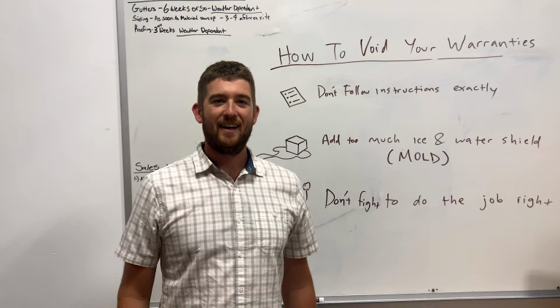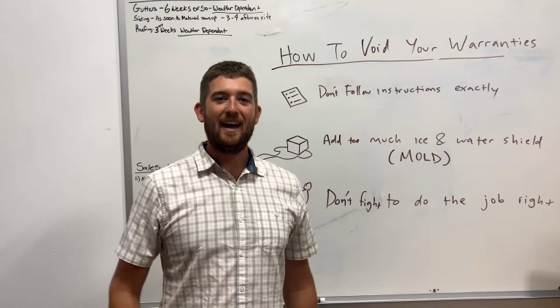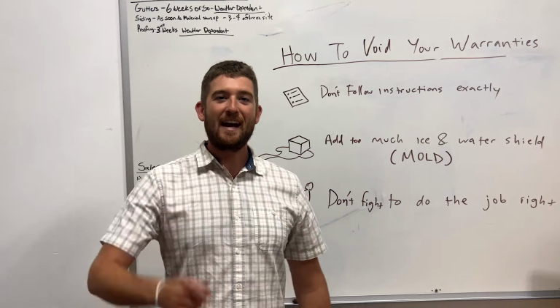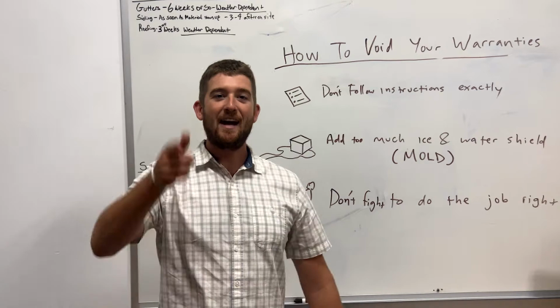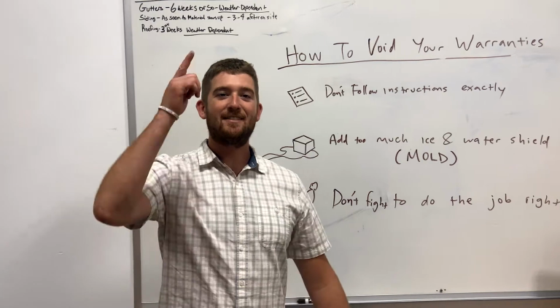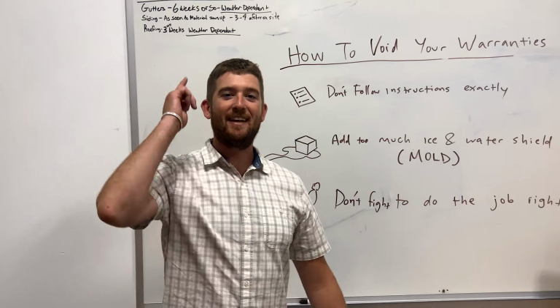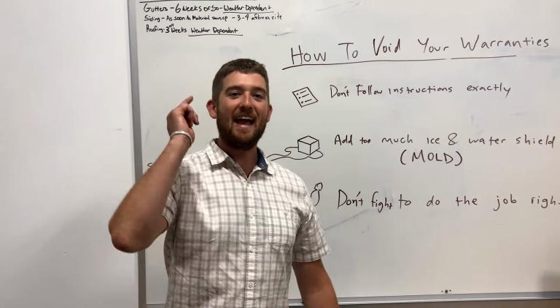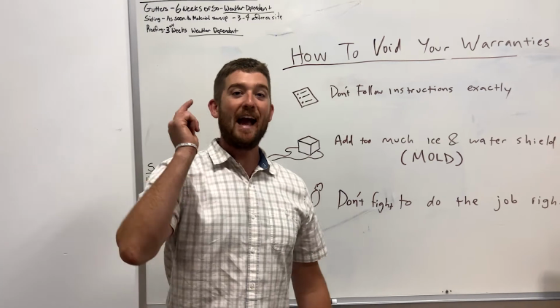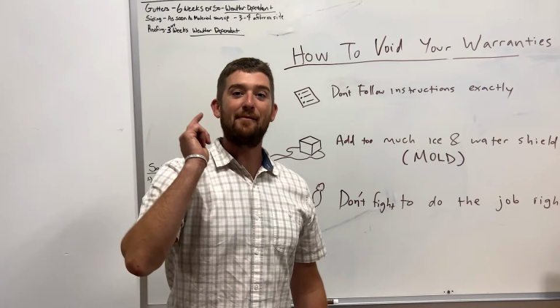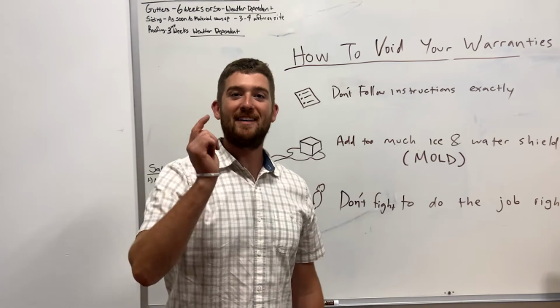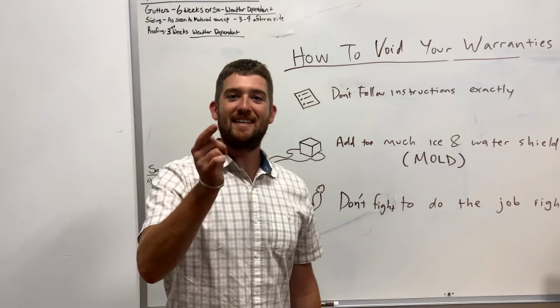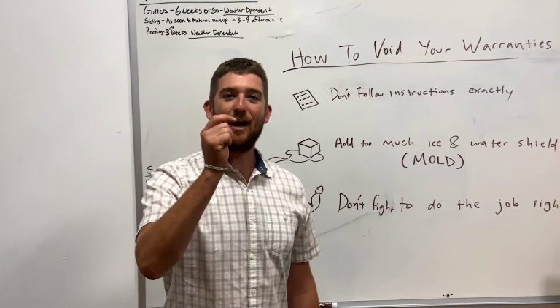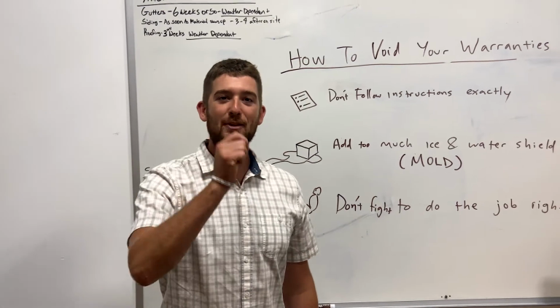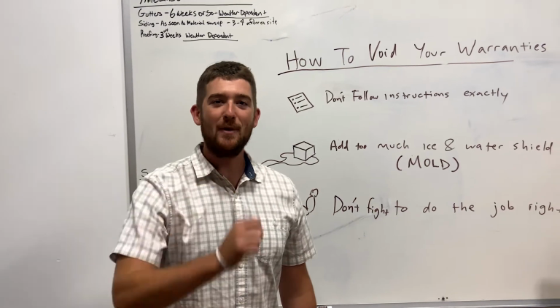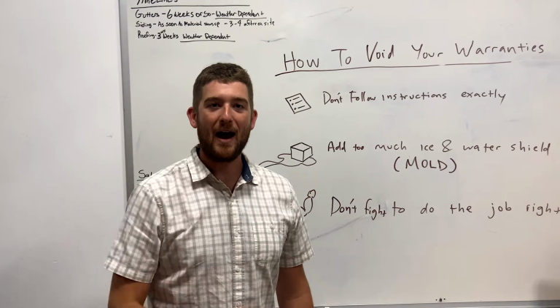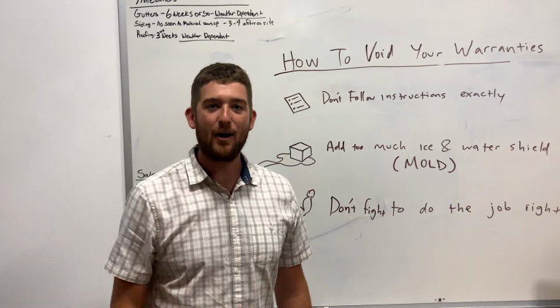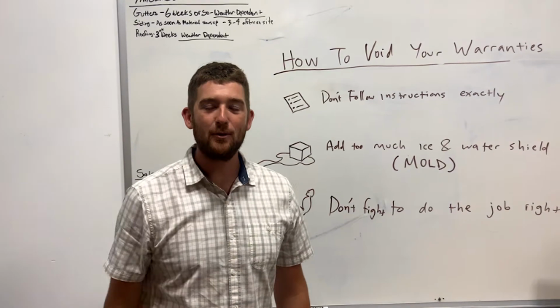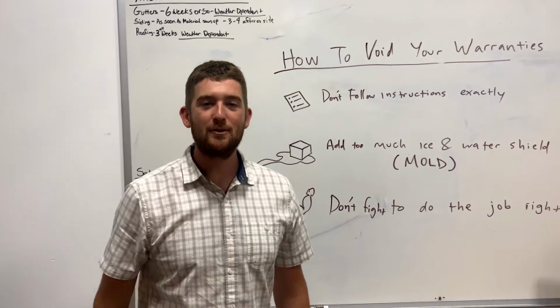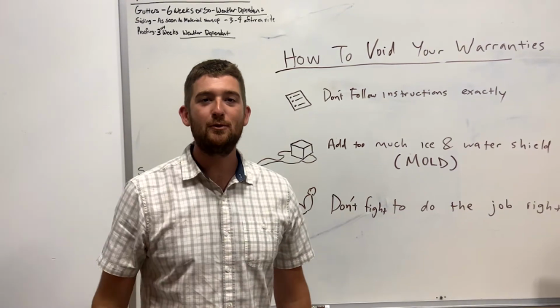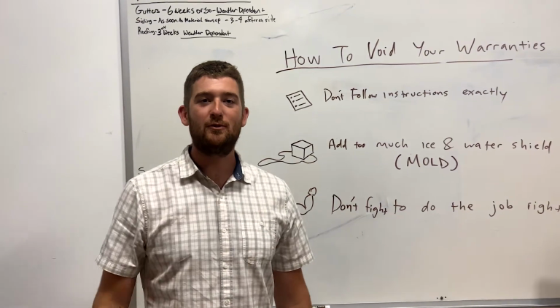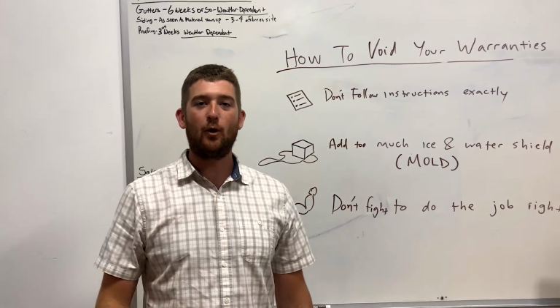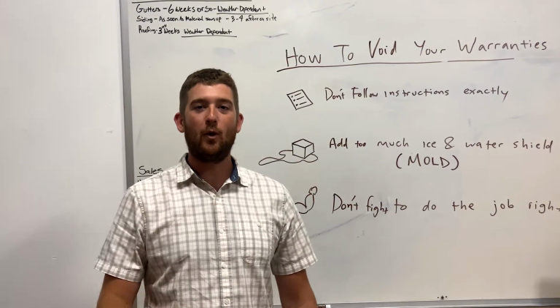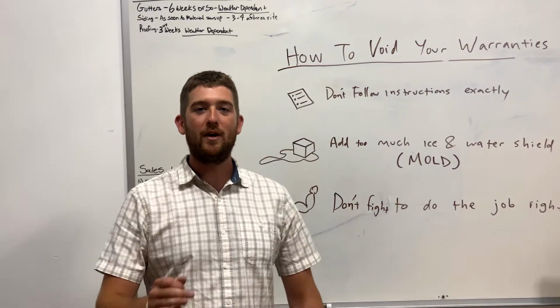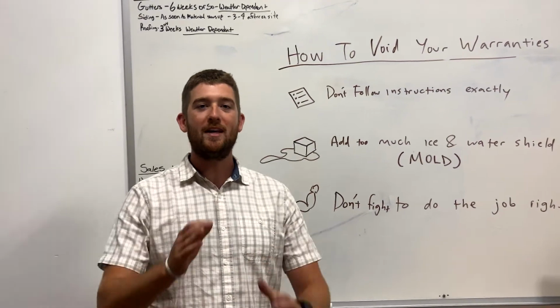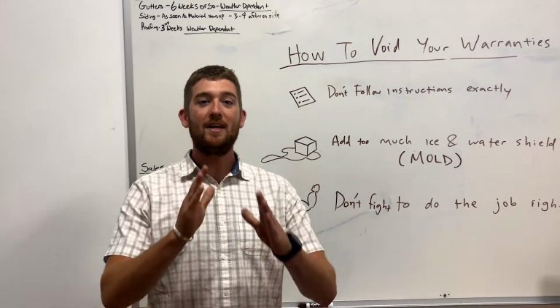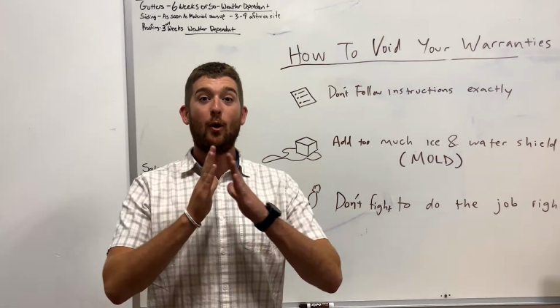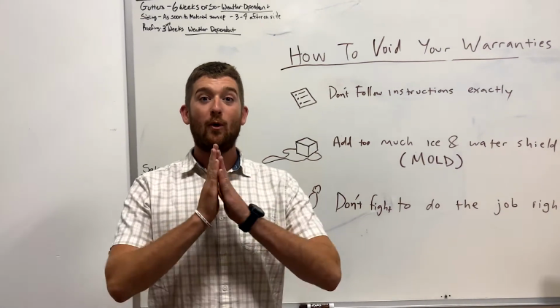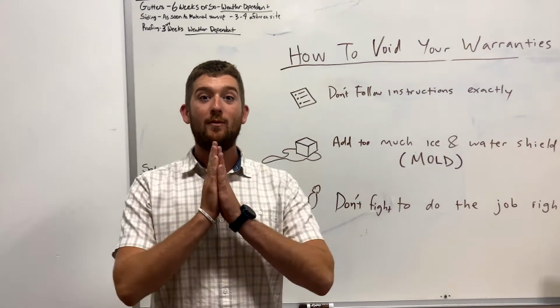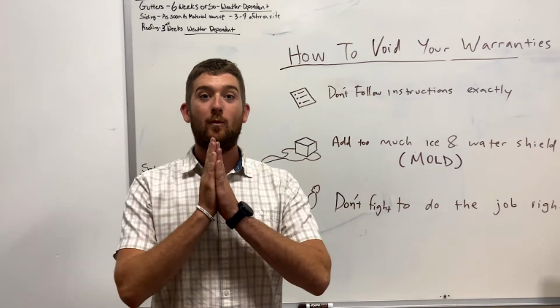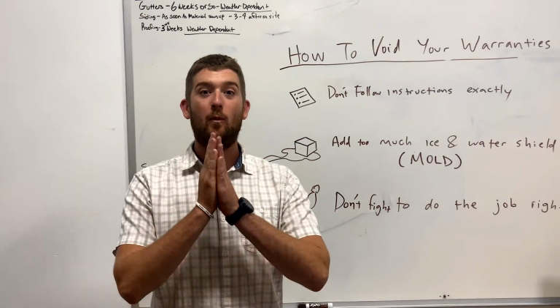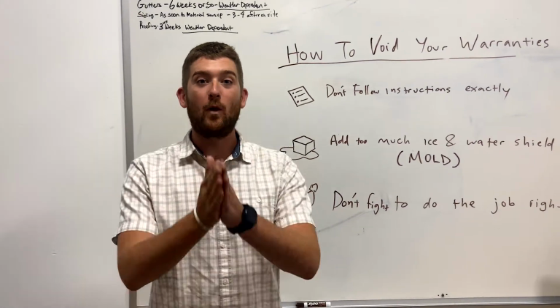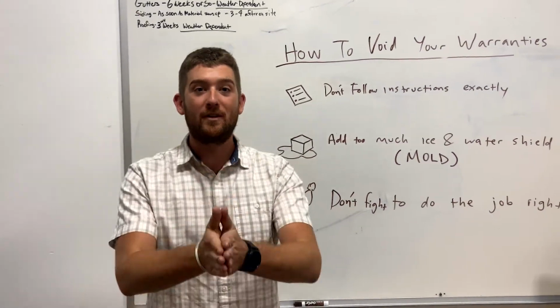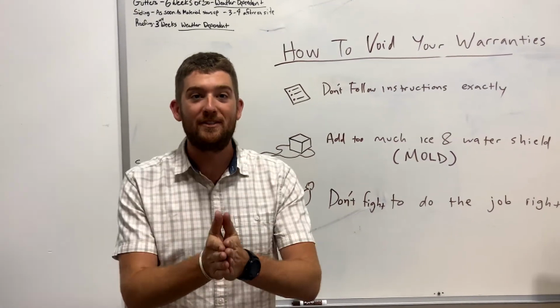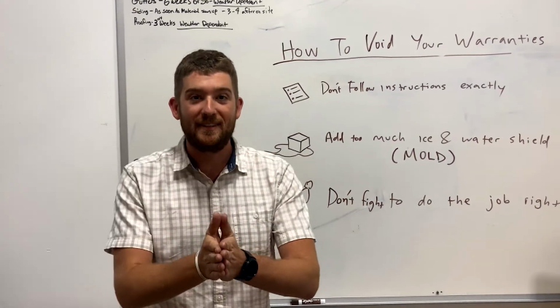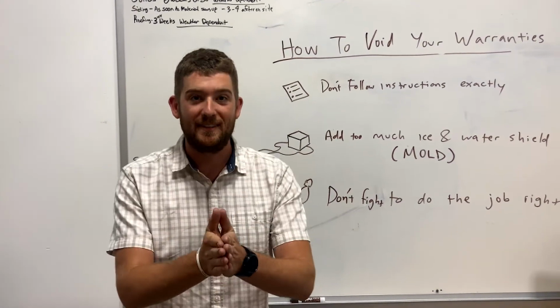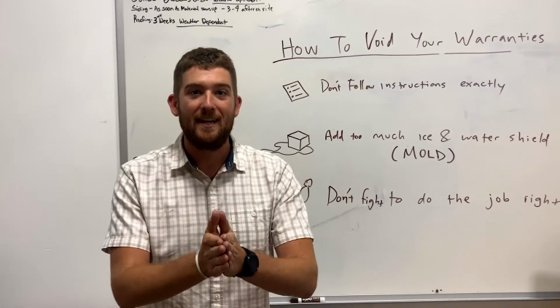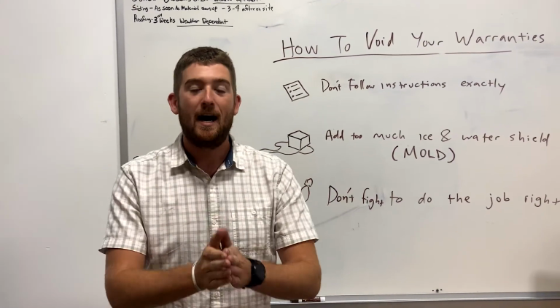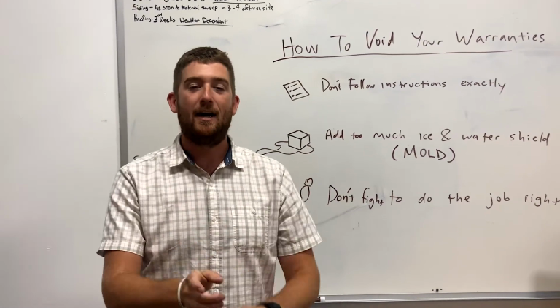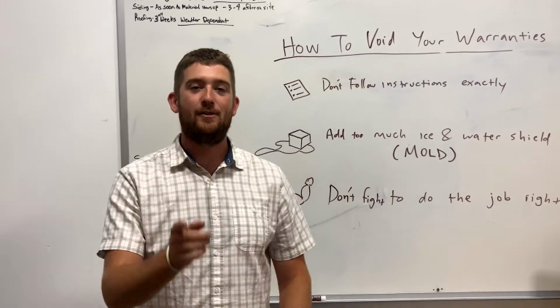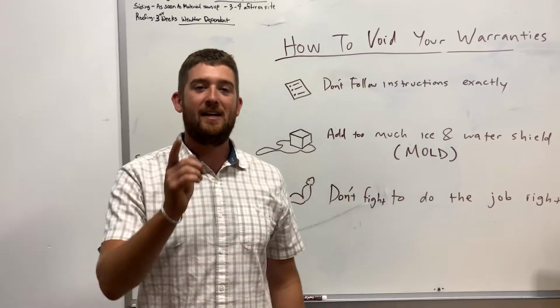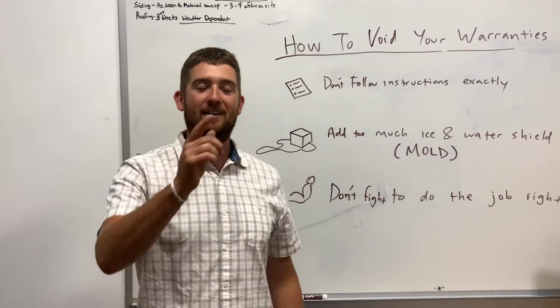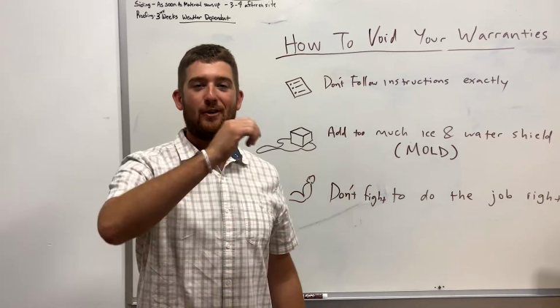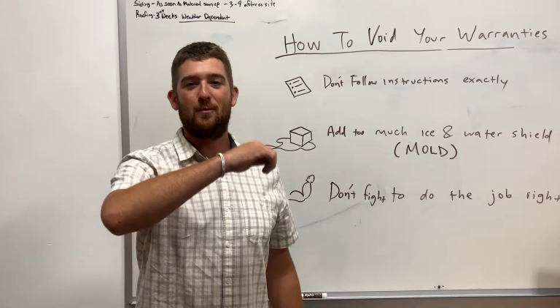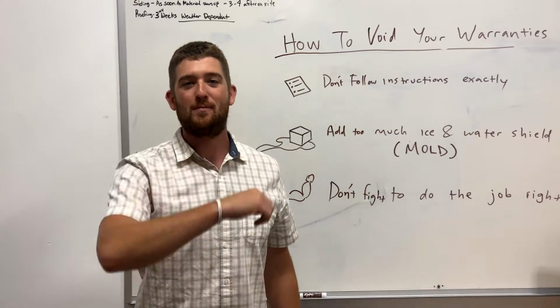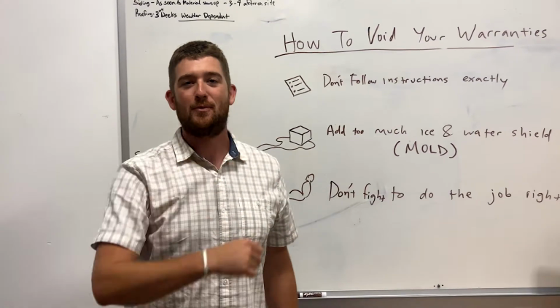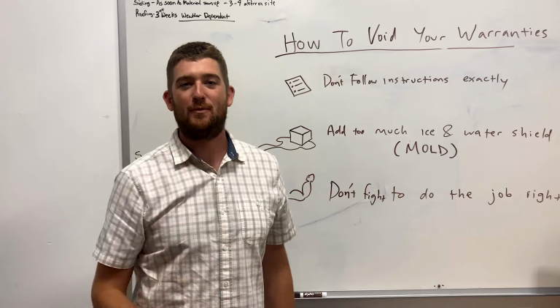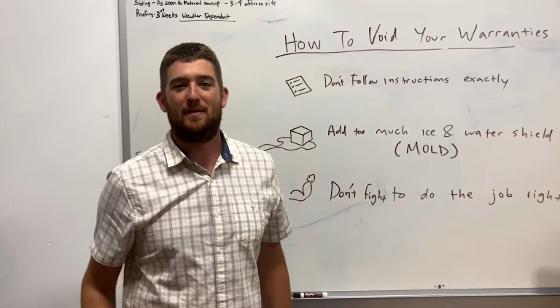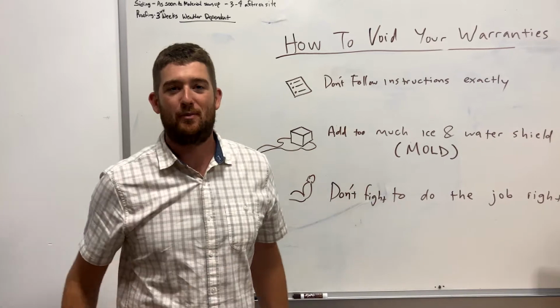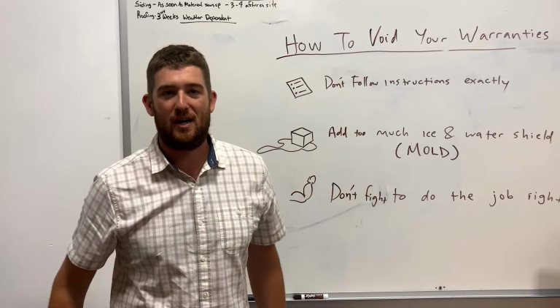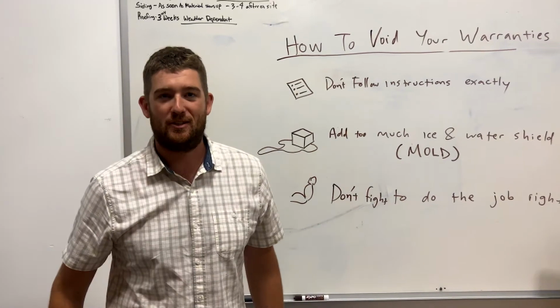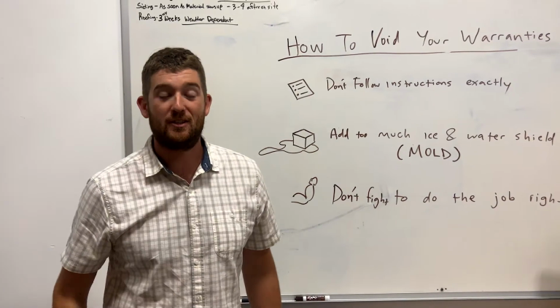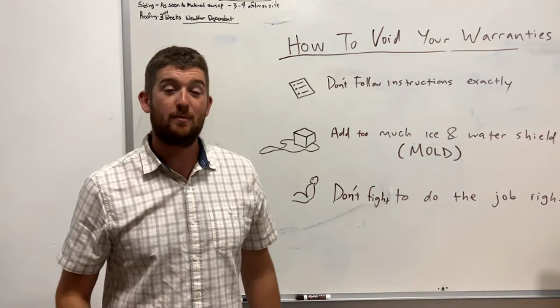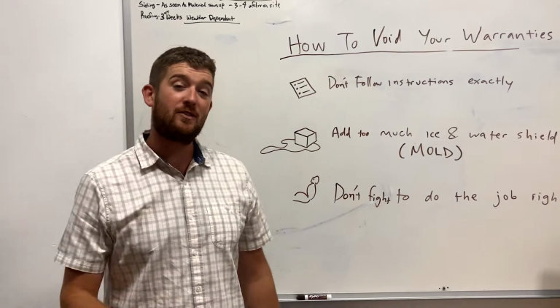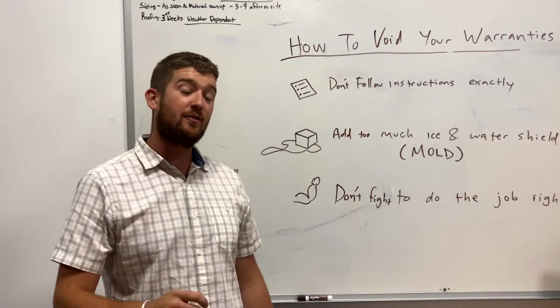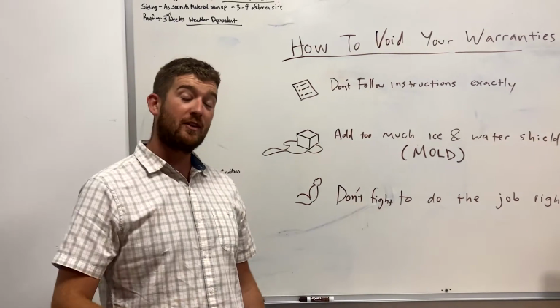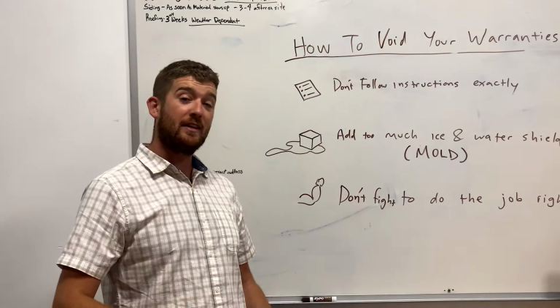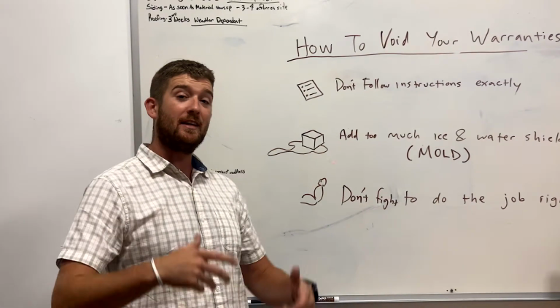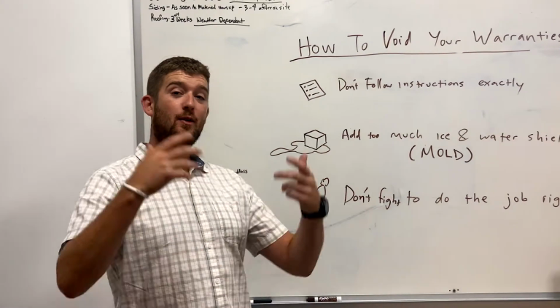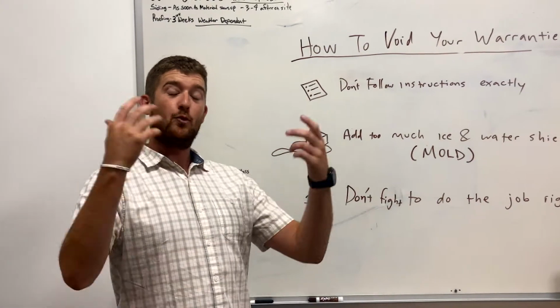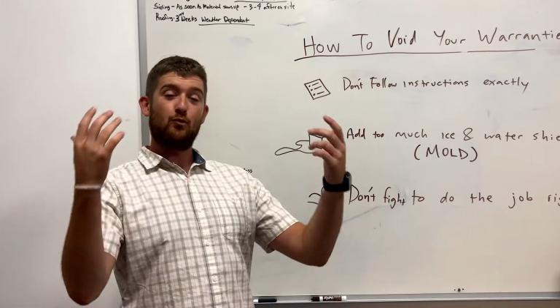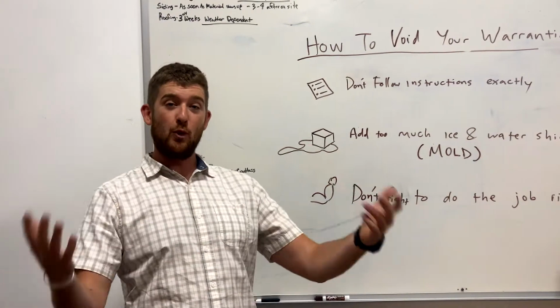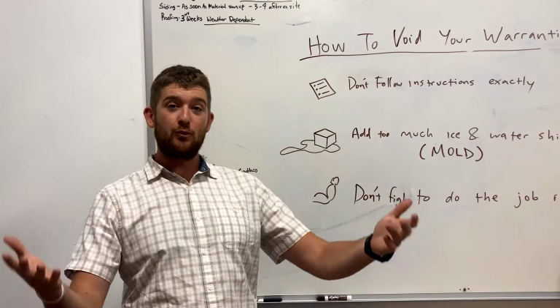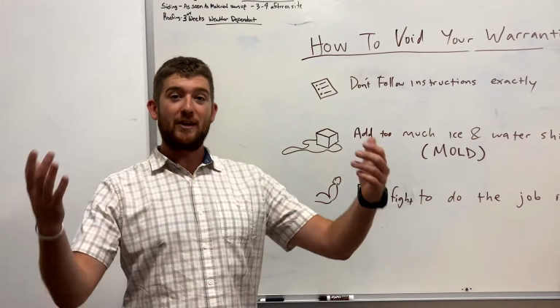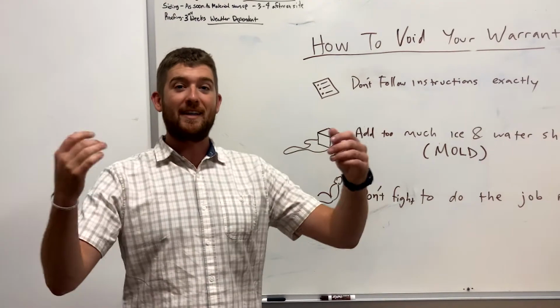Hey guys, today I'm going to tell you how to void your warranty on your next home improvement project, specifically roofing.